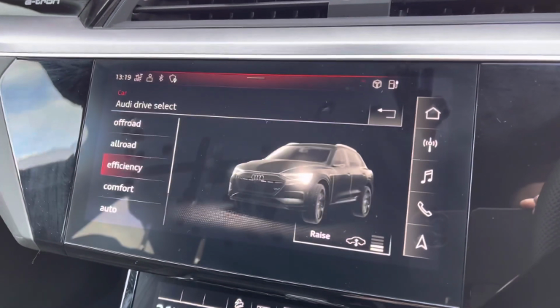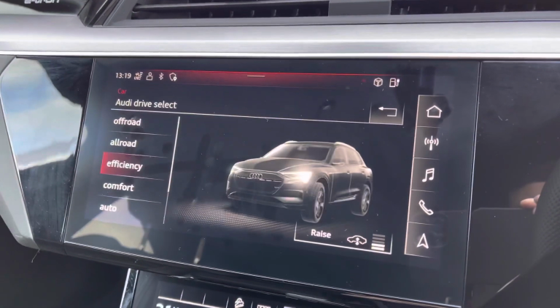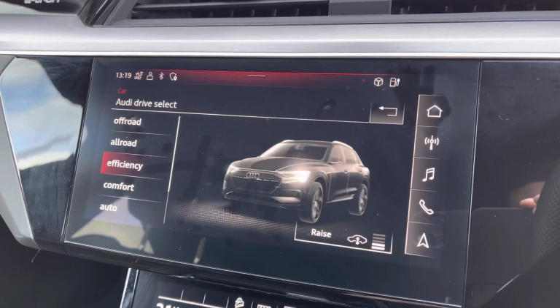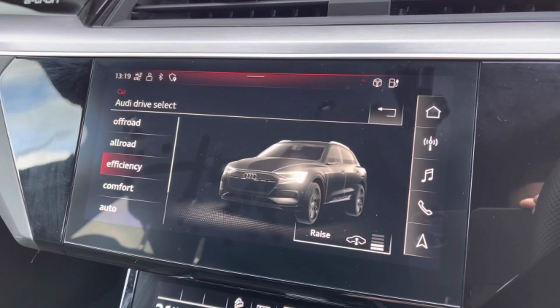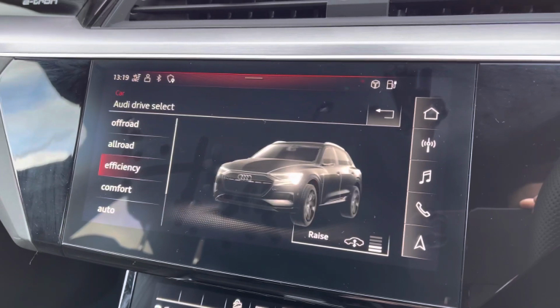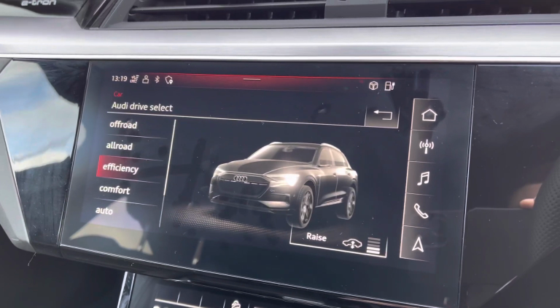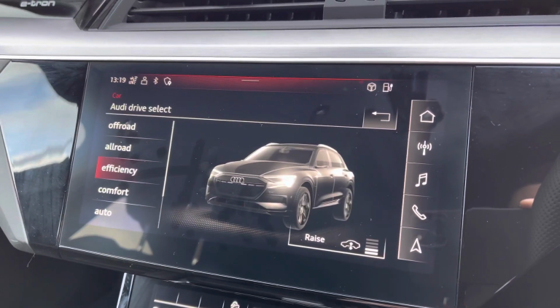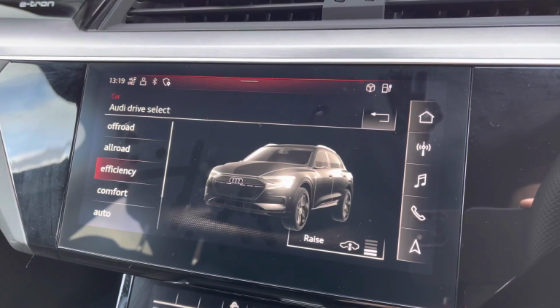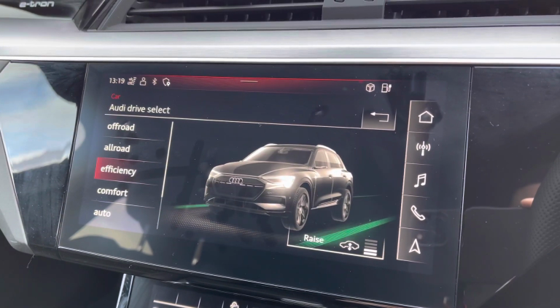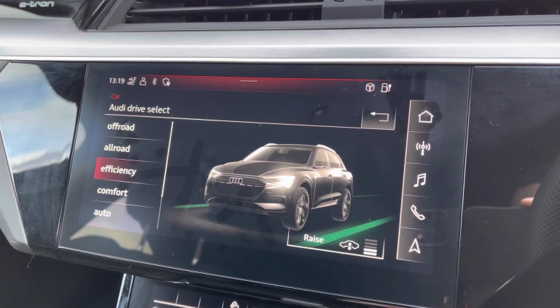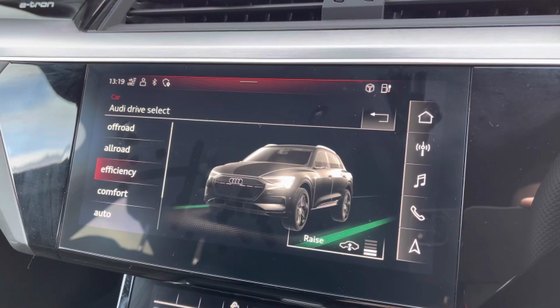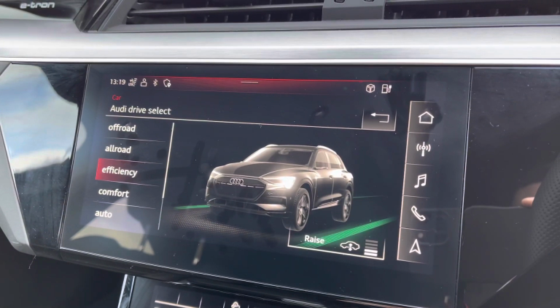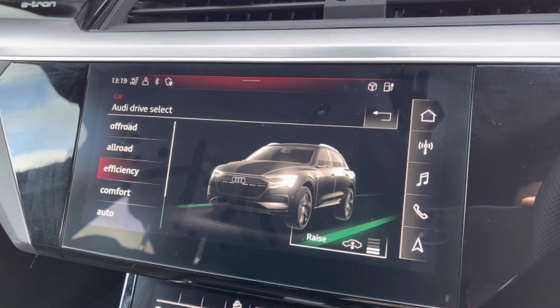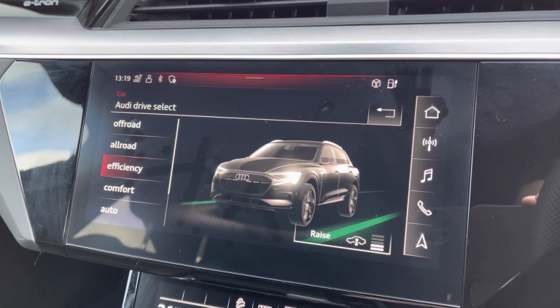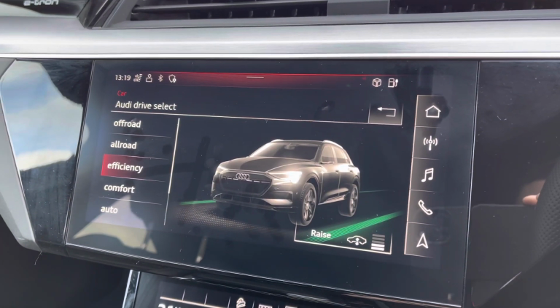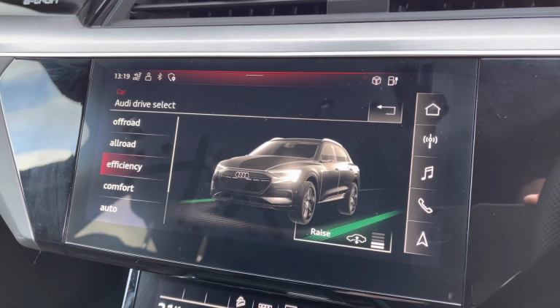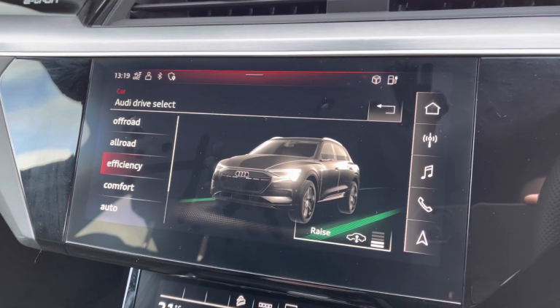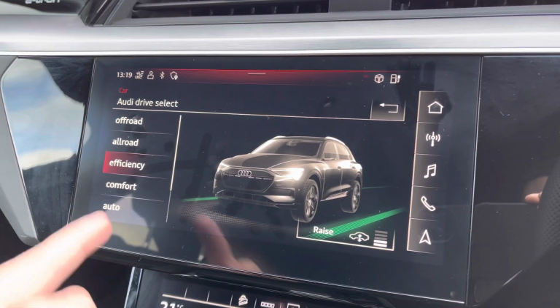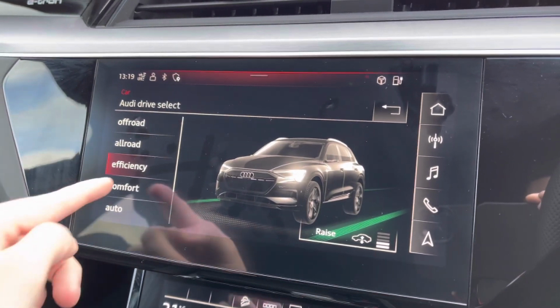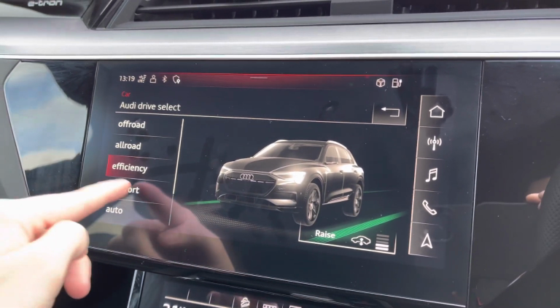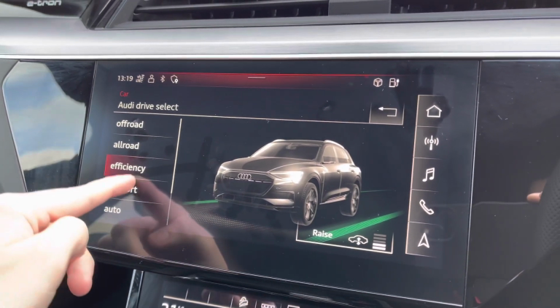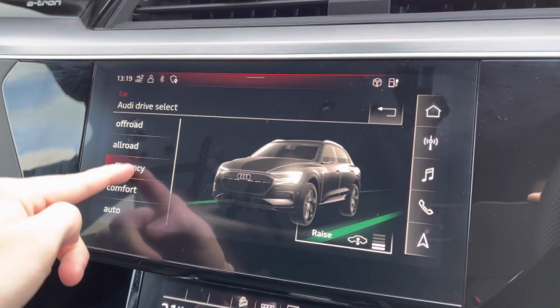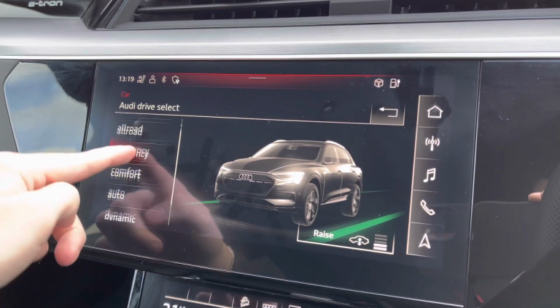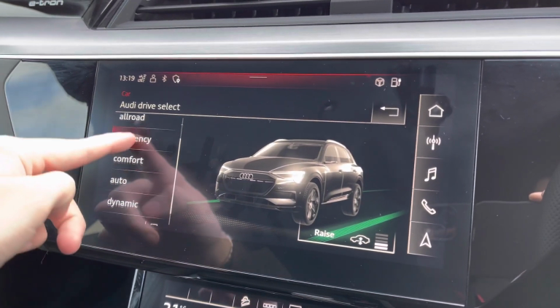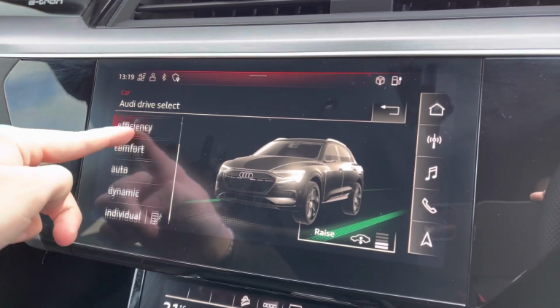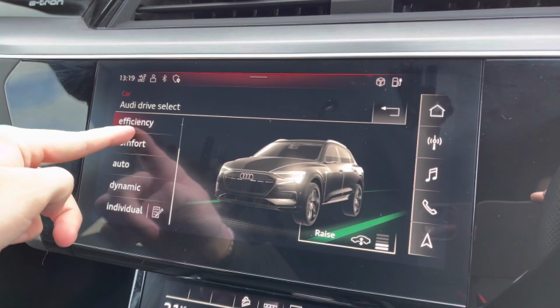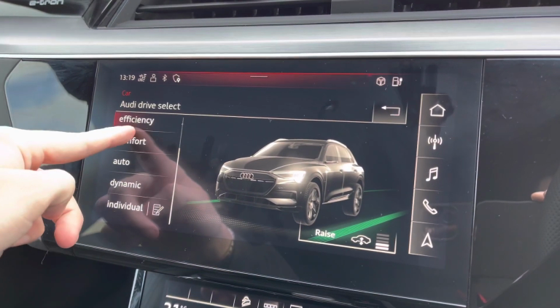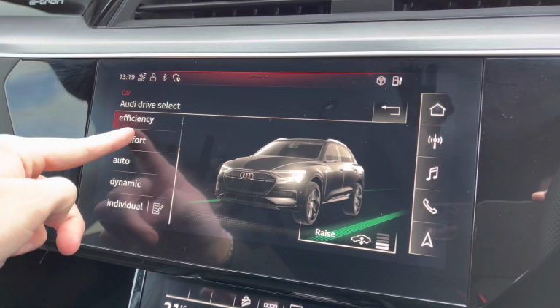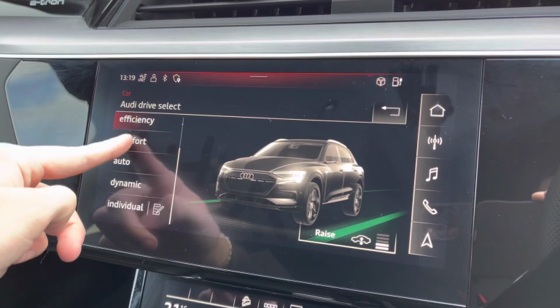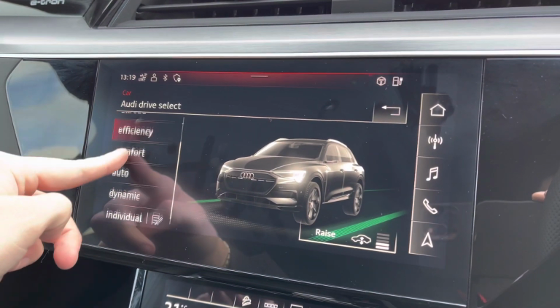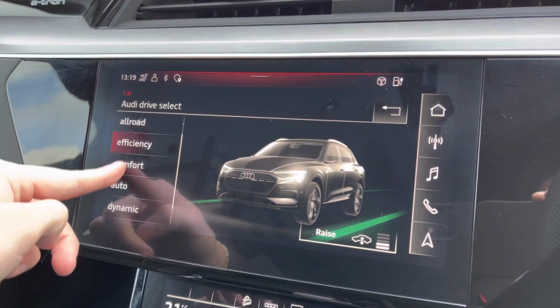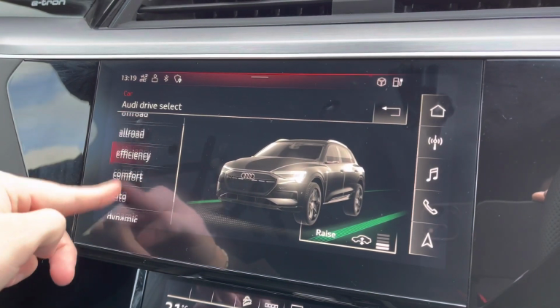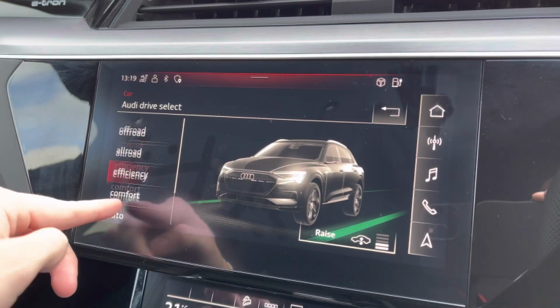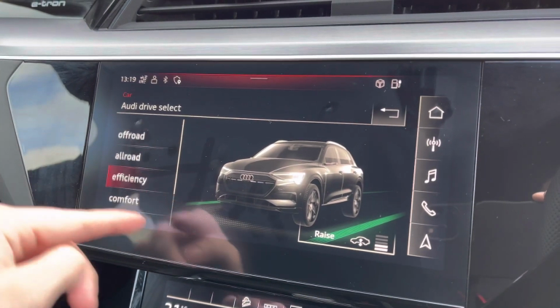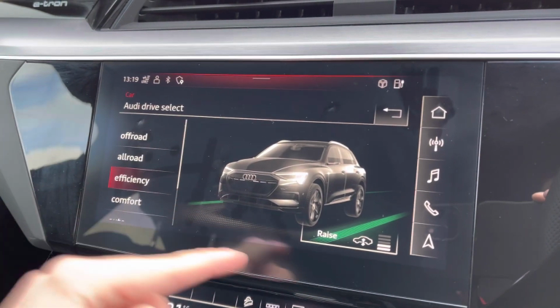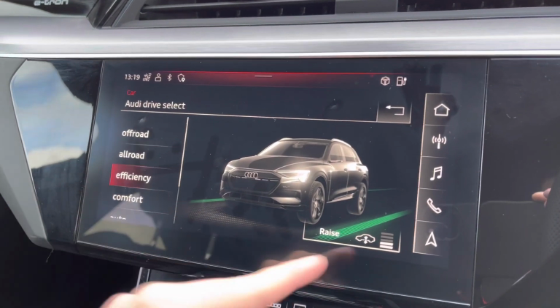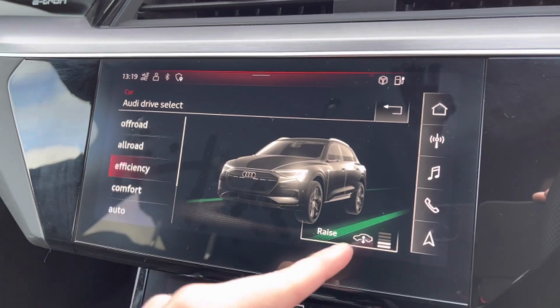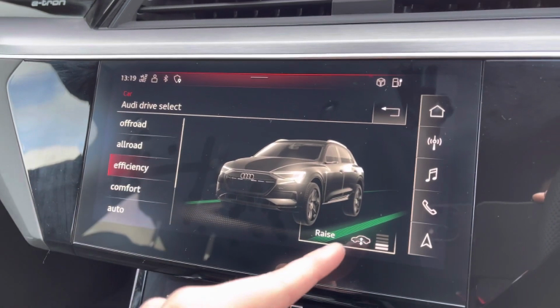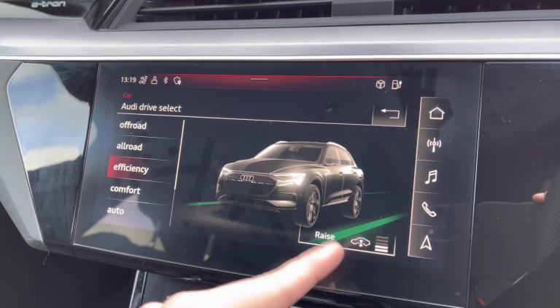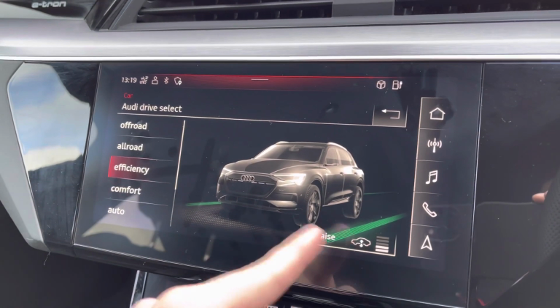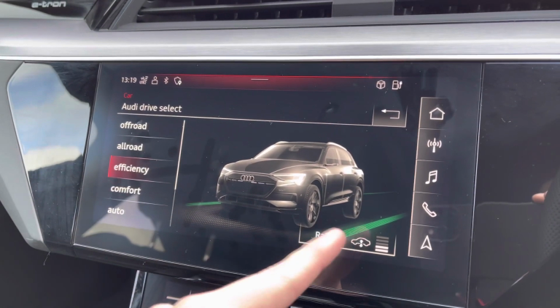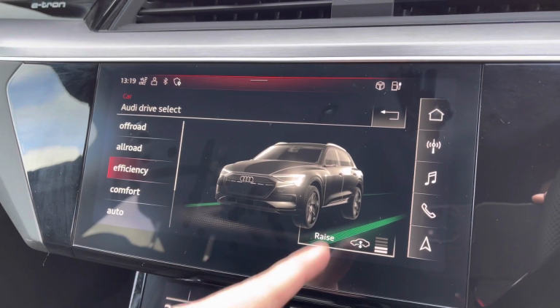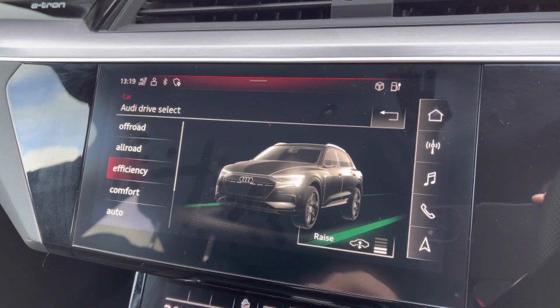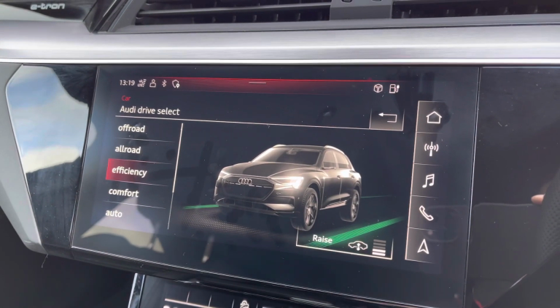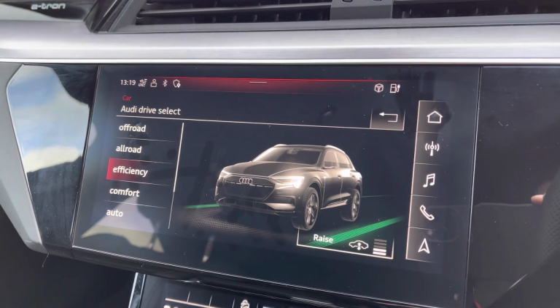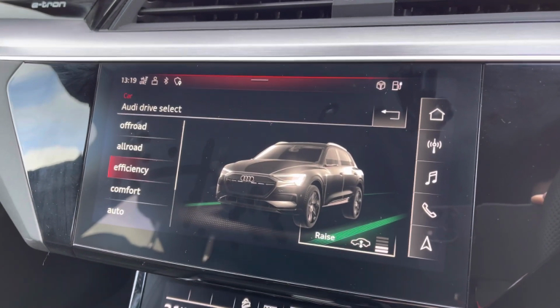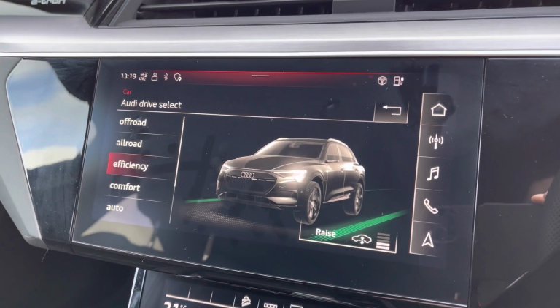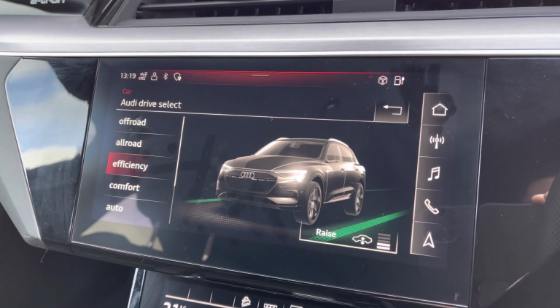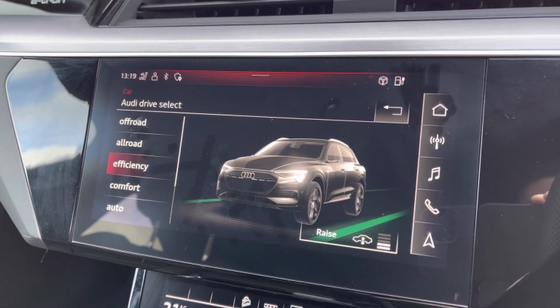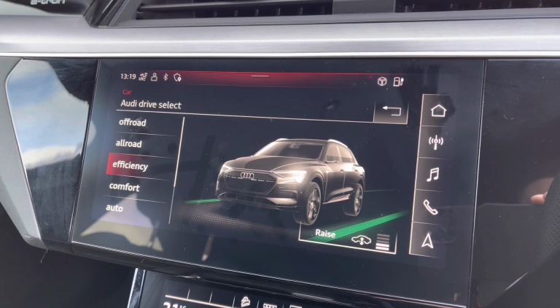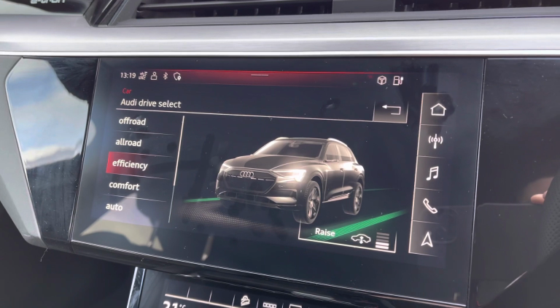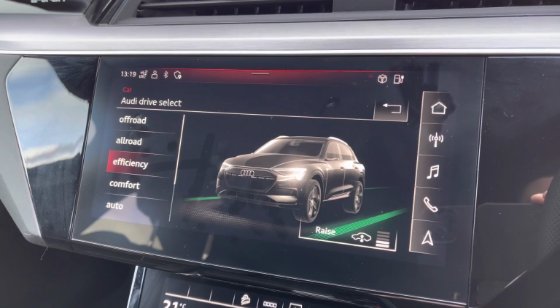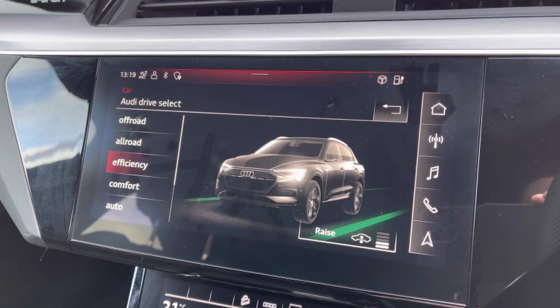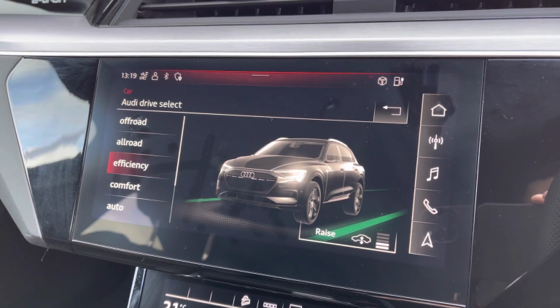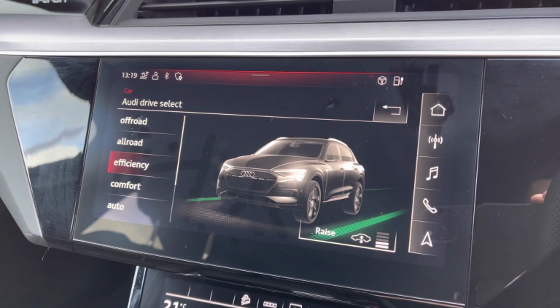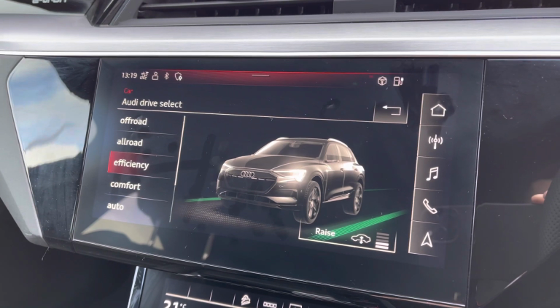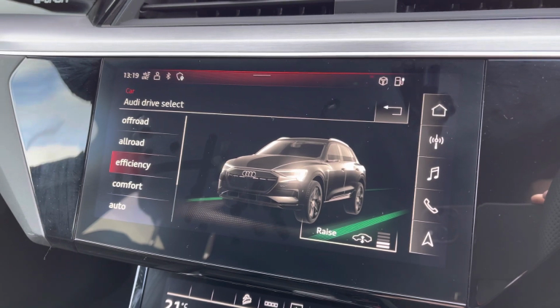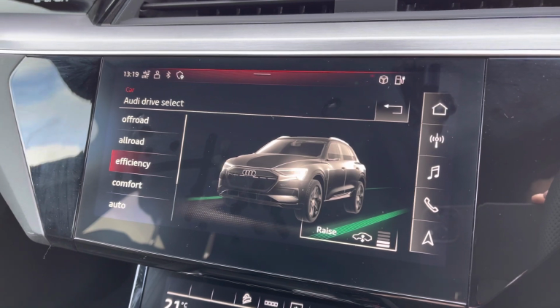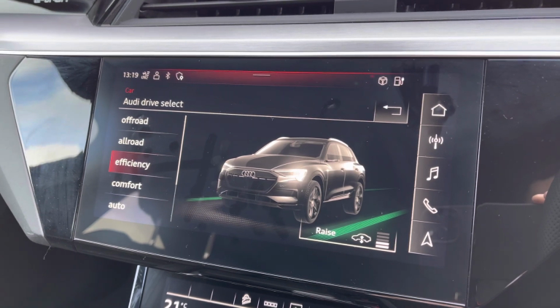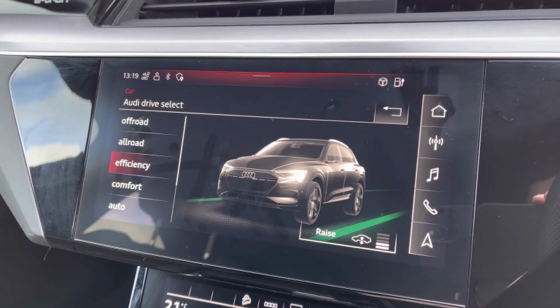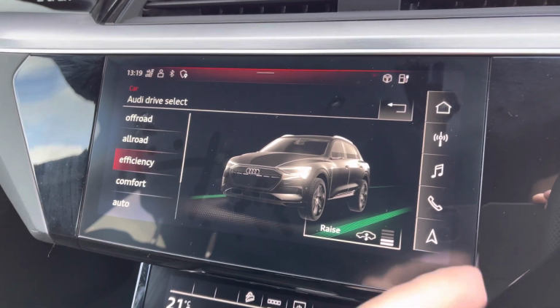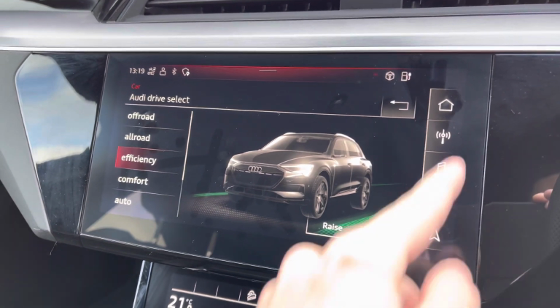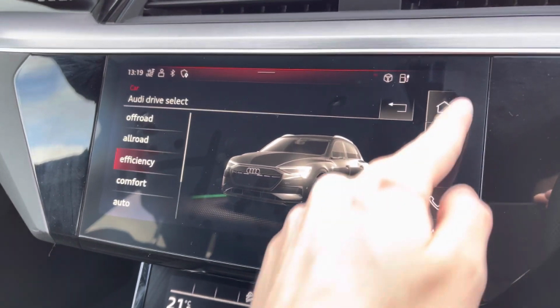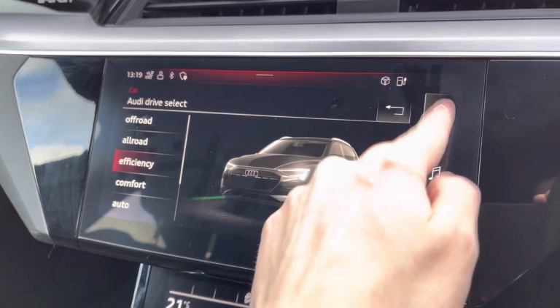You also have Audi Drive Select with a wide selection of different driving options. There's also adaptive air suspension, giving you the ability to lower or raise the vehicle at any point.